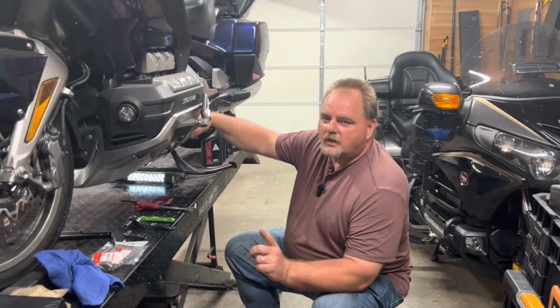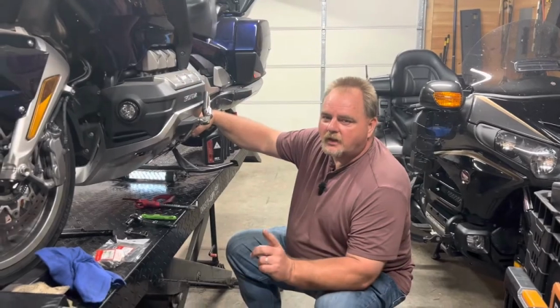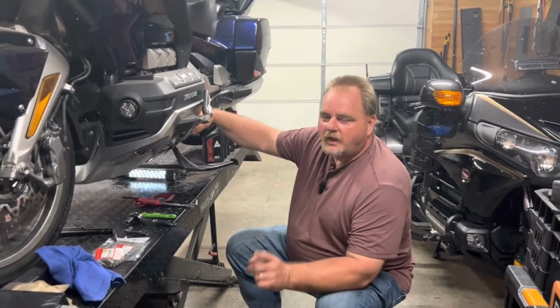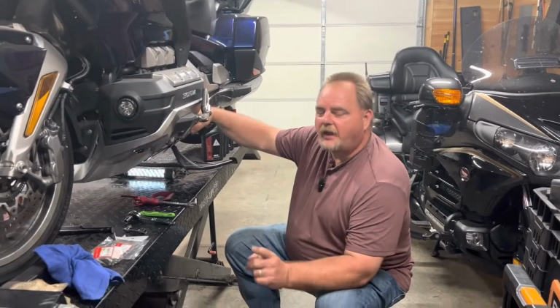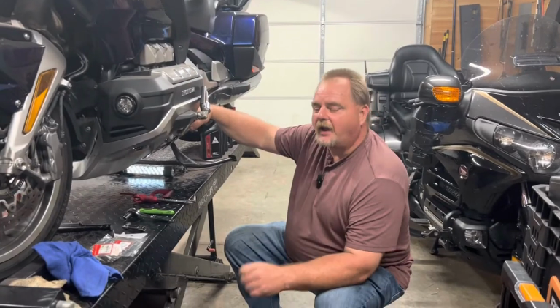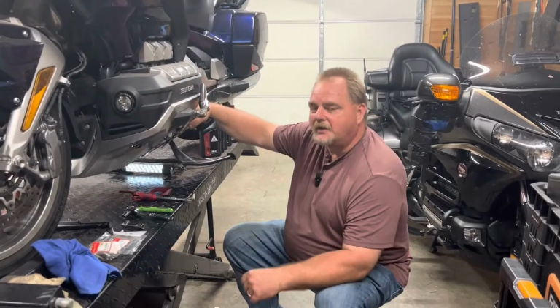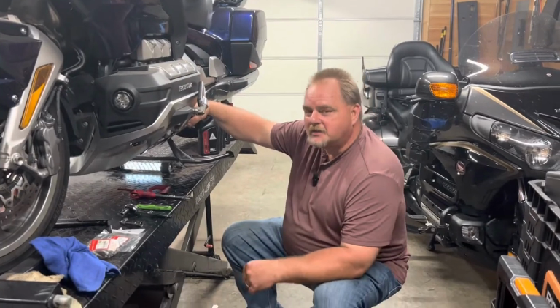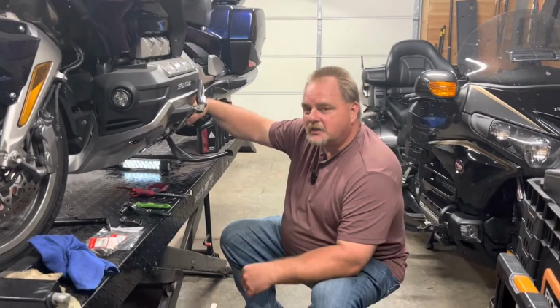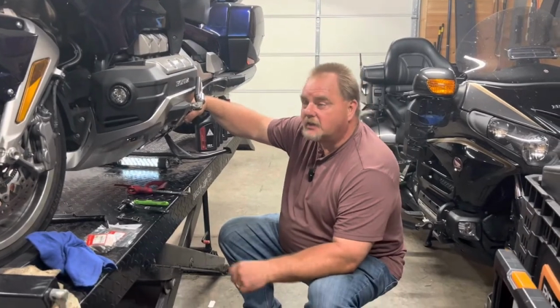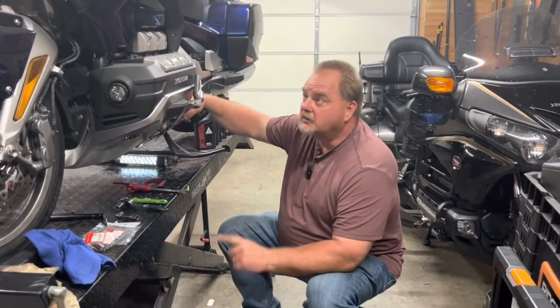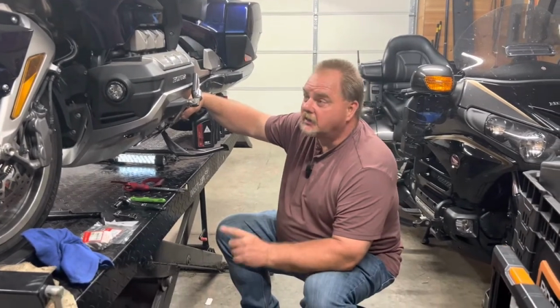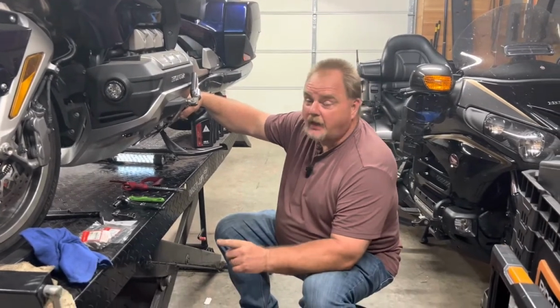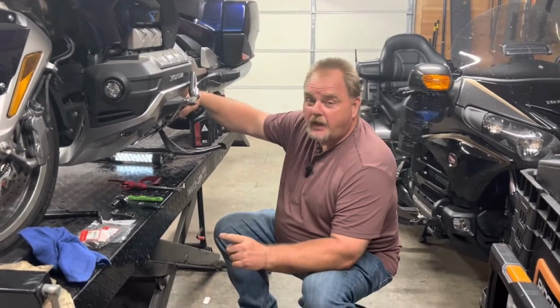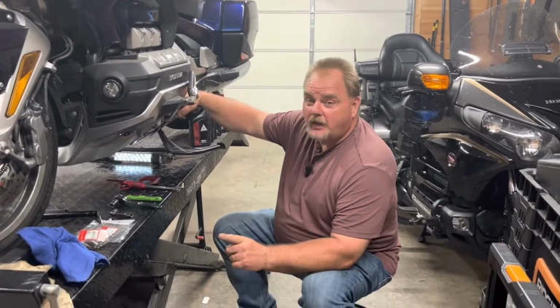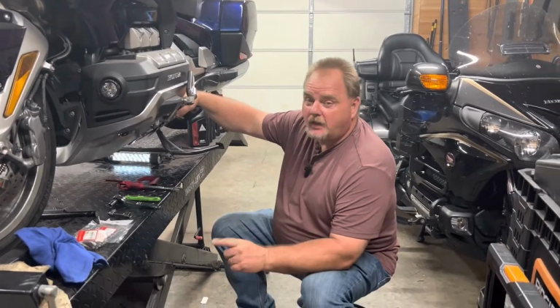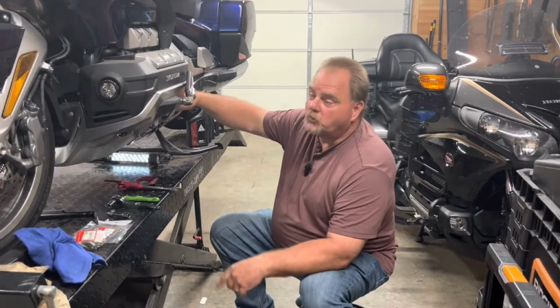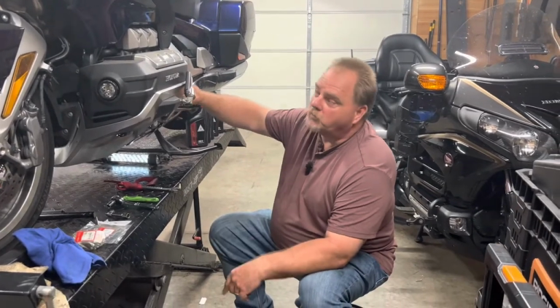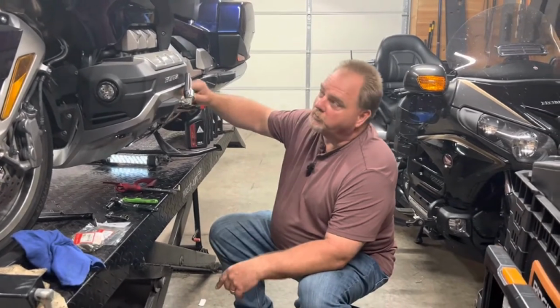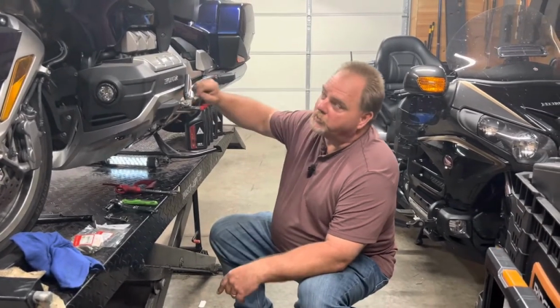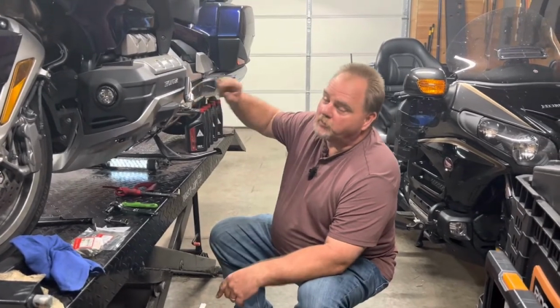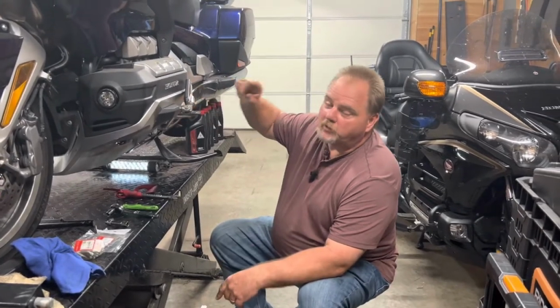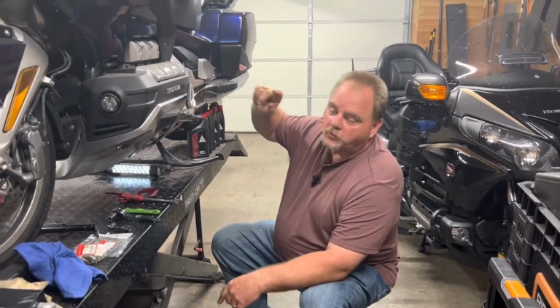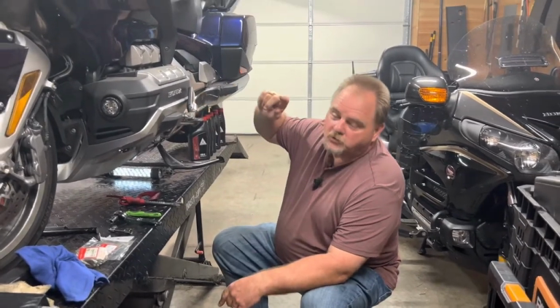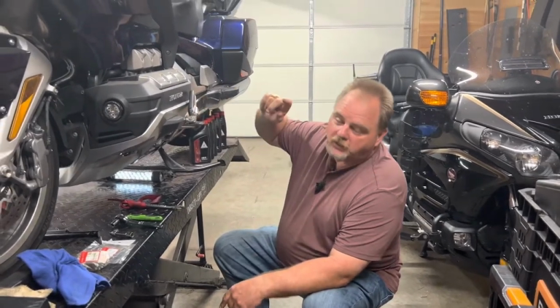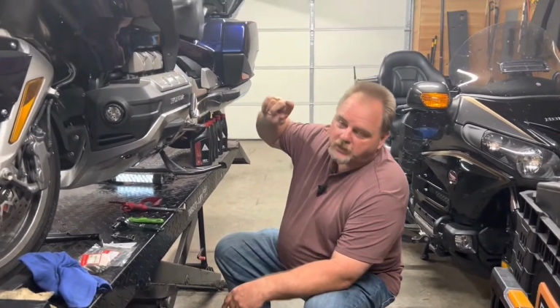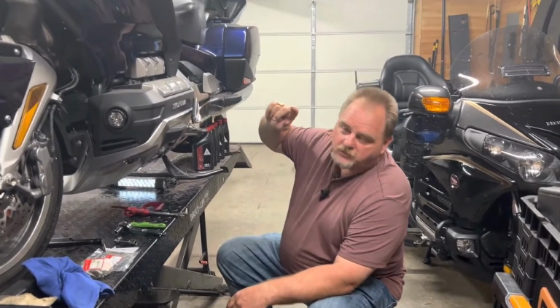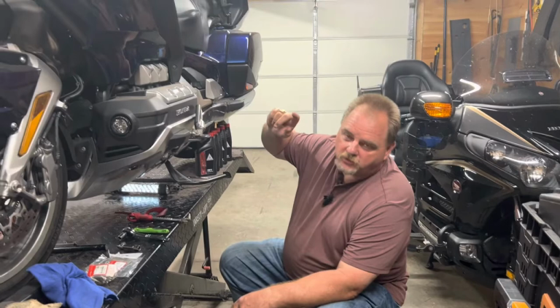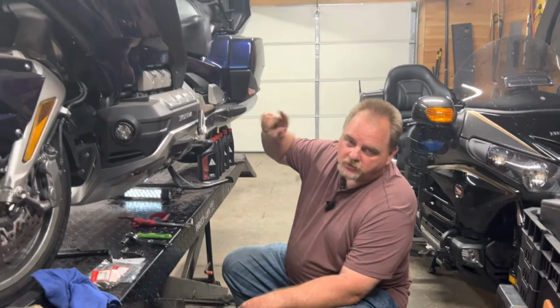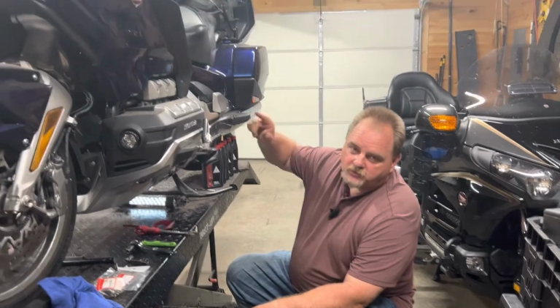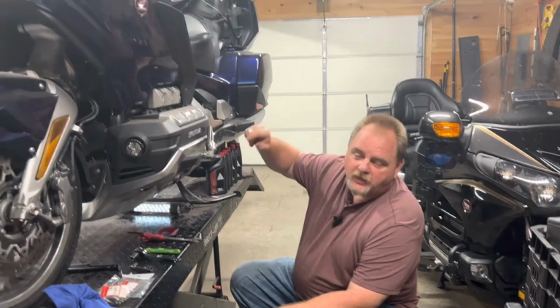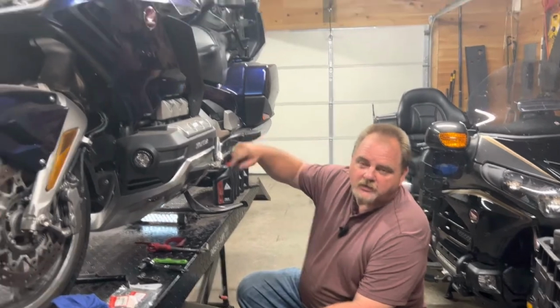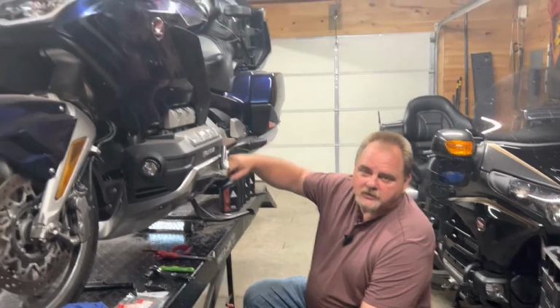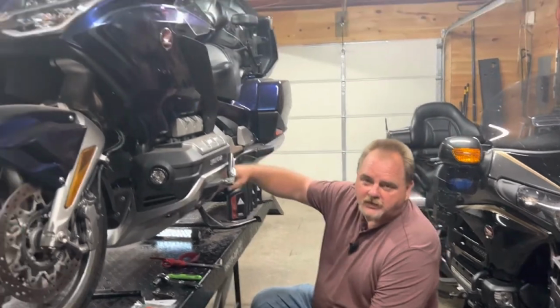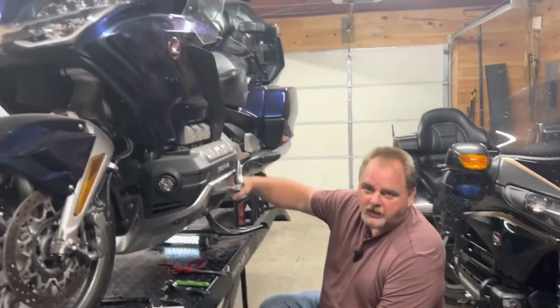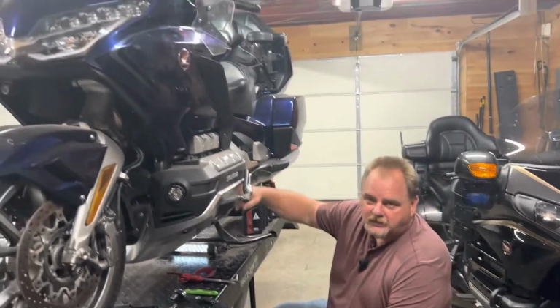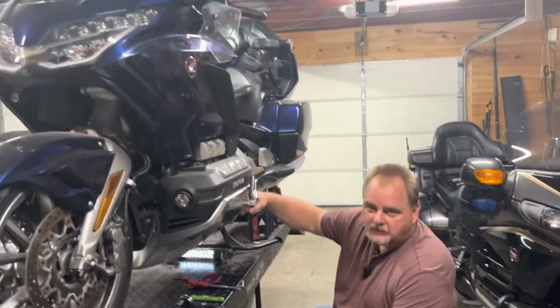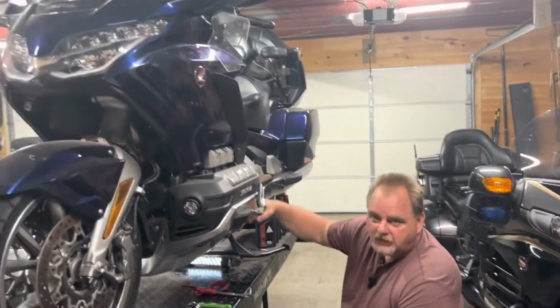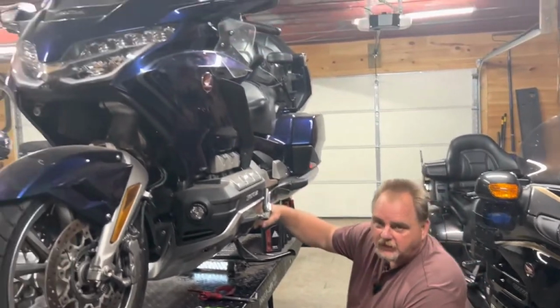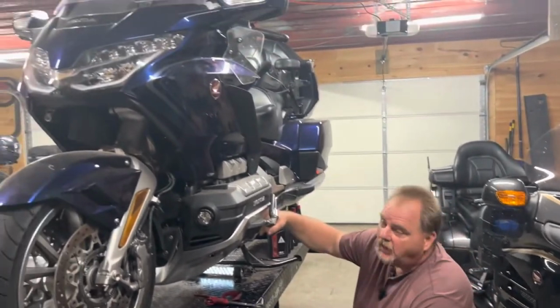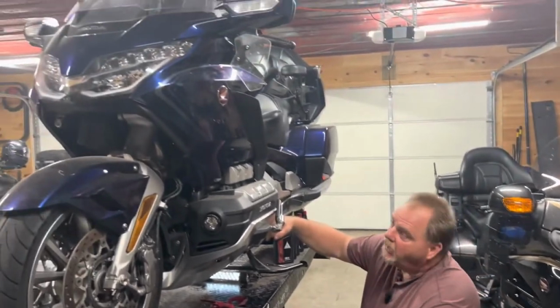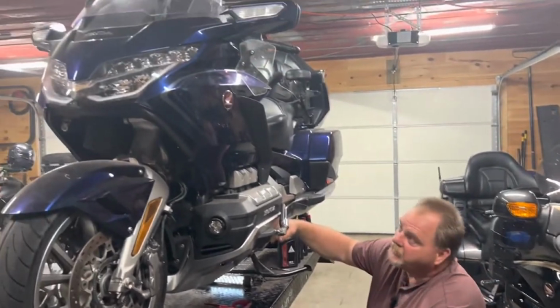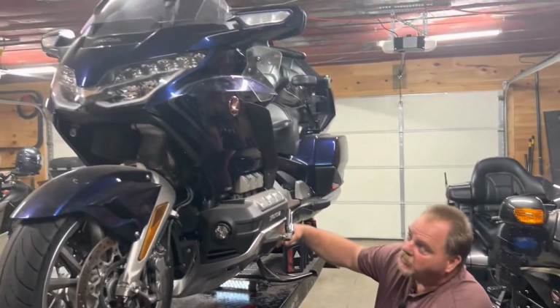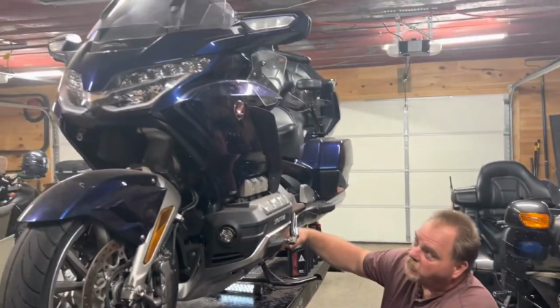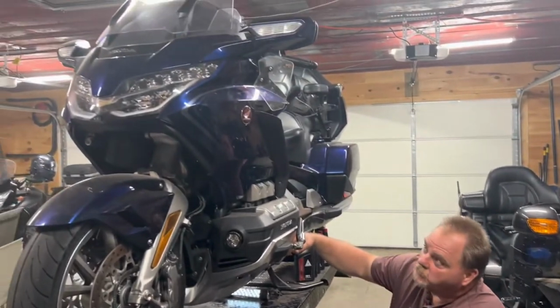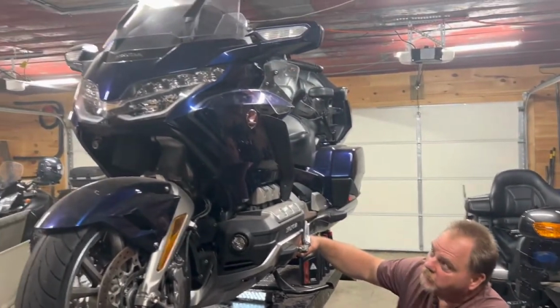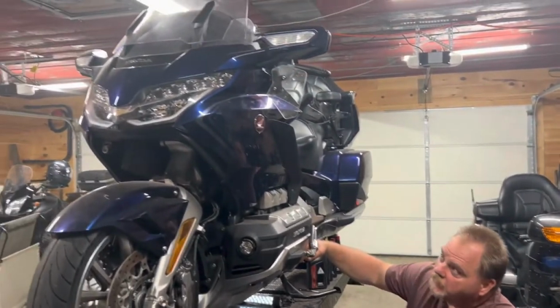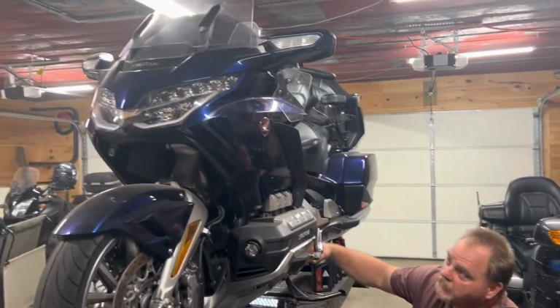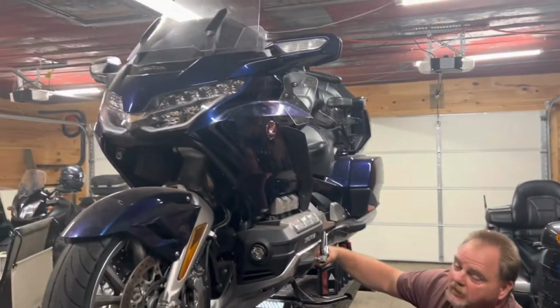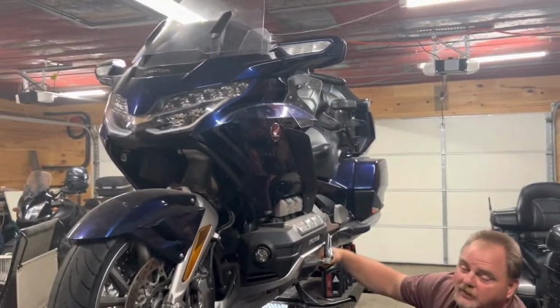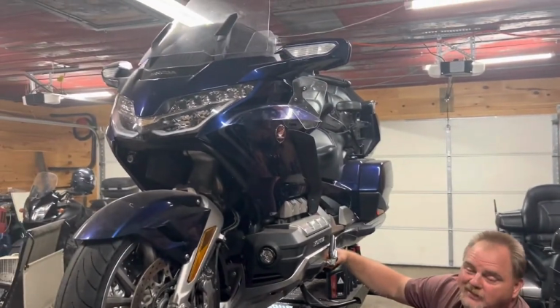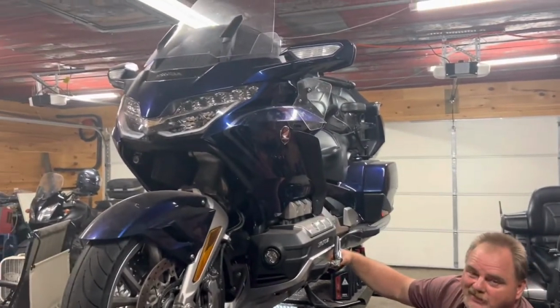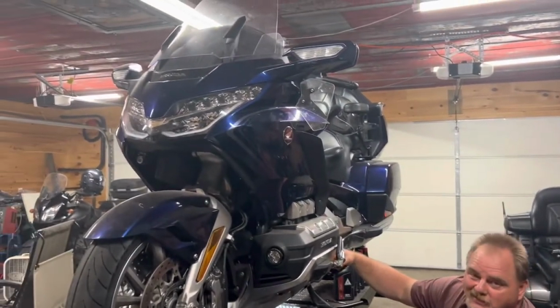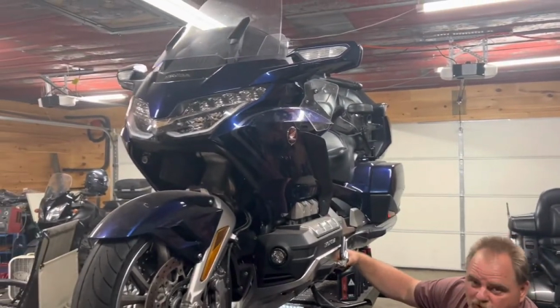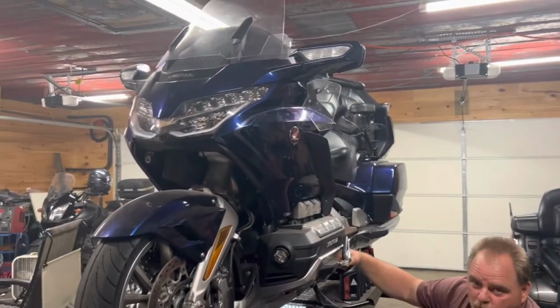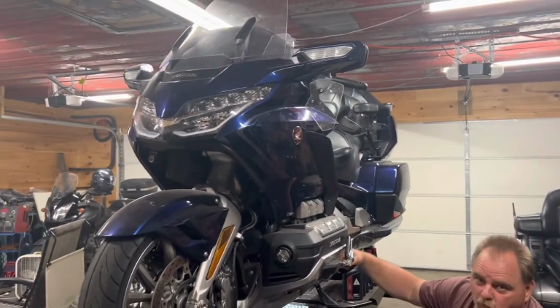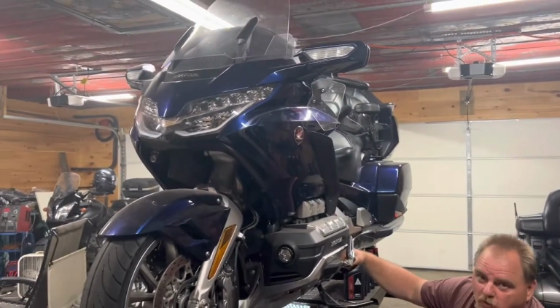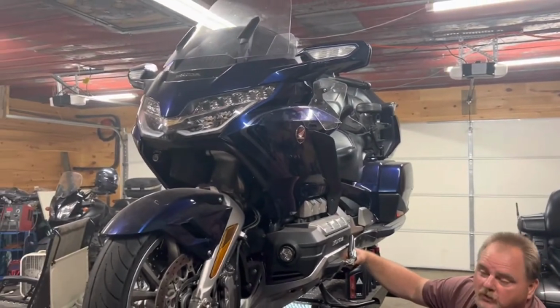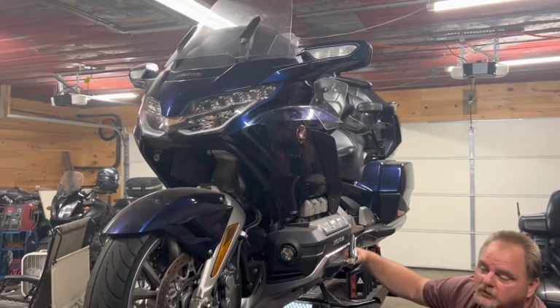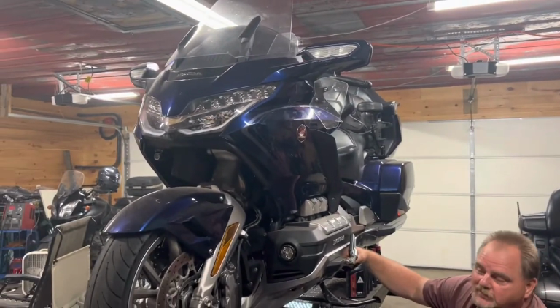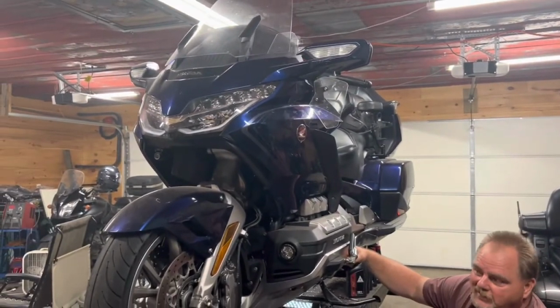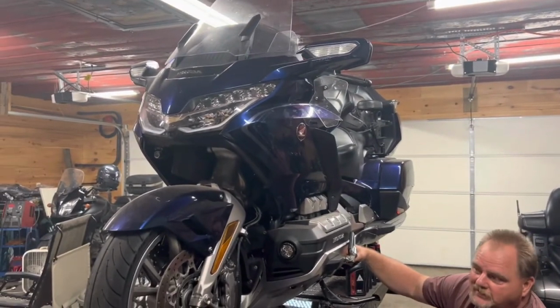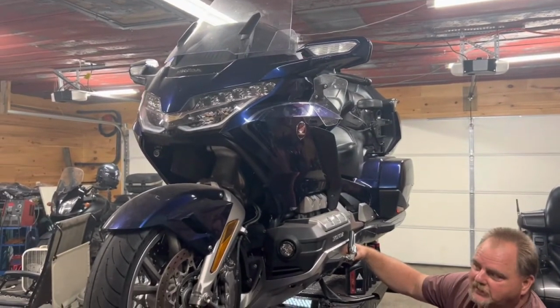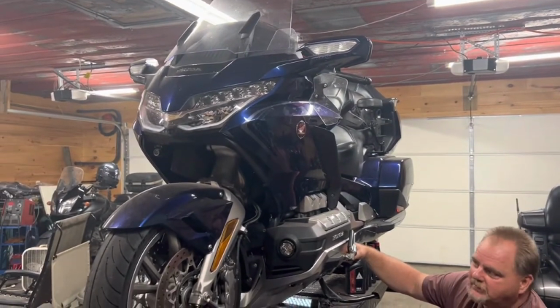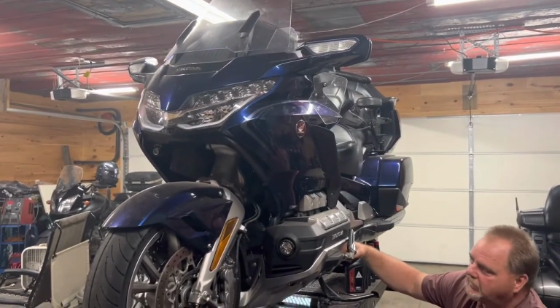Hey guys, today we're going to be doing an oil change on the 2018 Honda Goldwing Tour DCT.